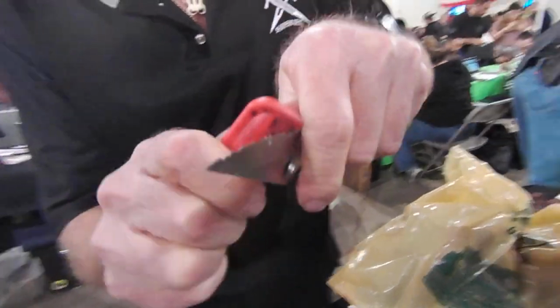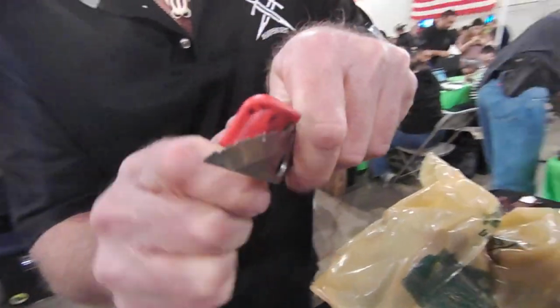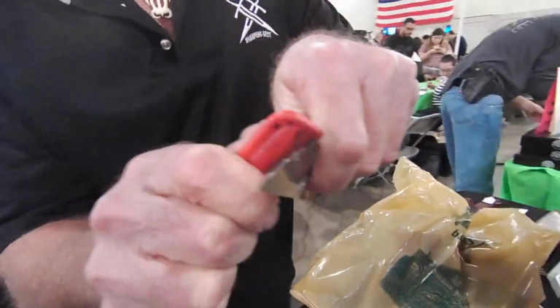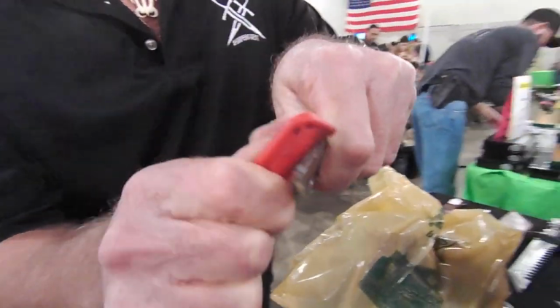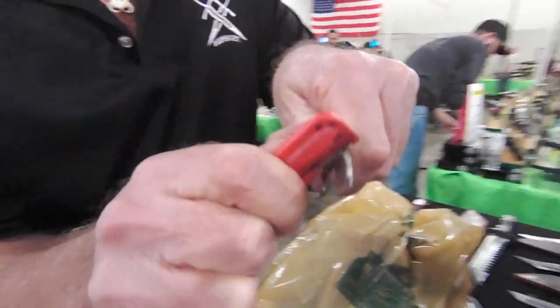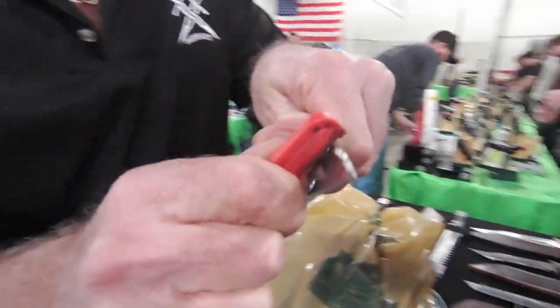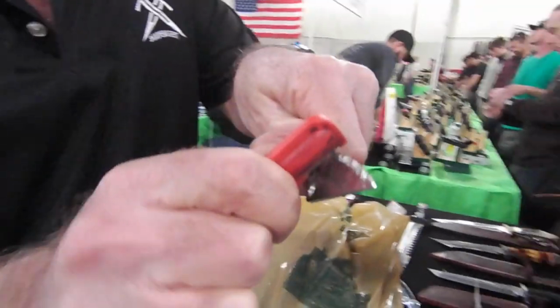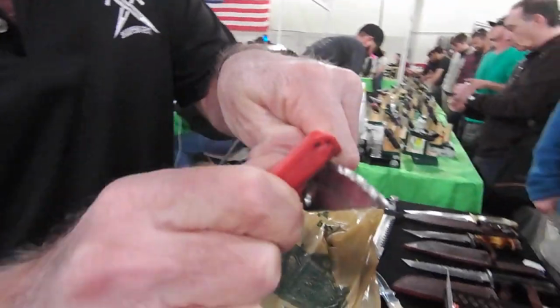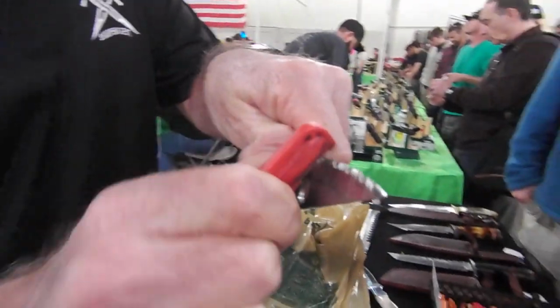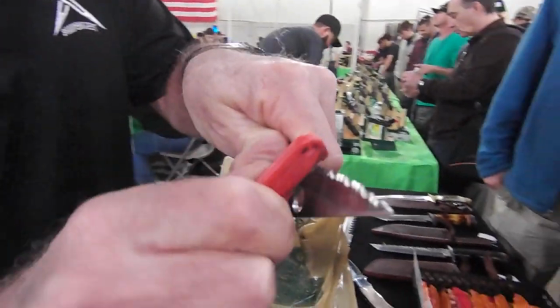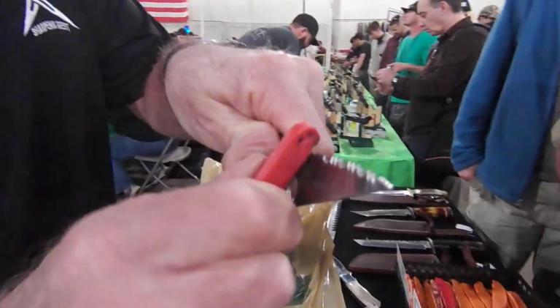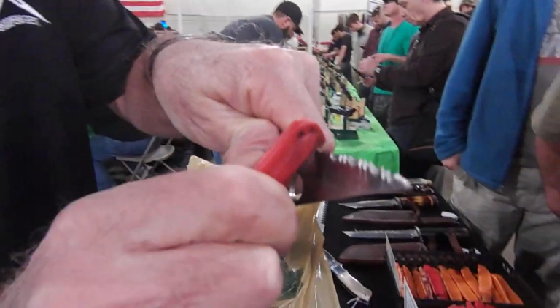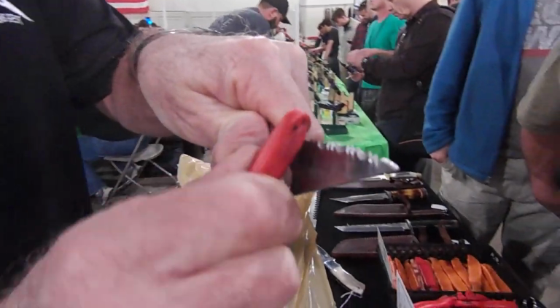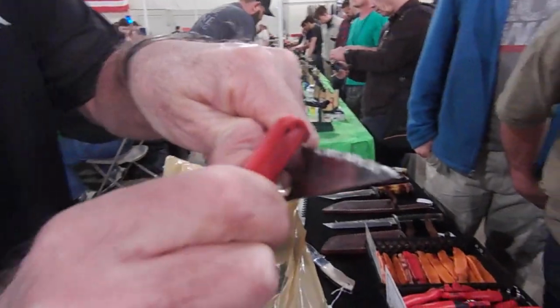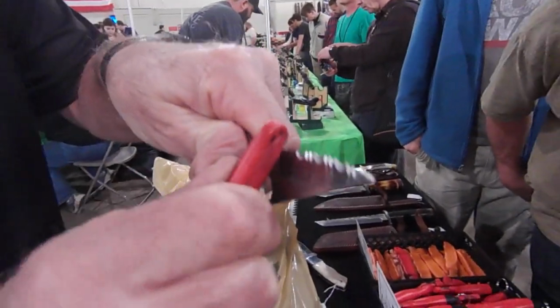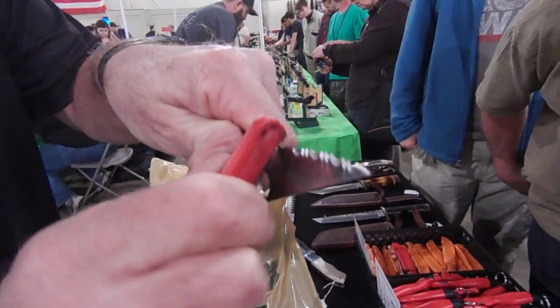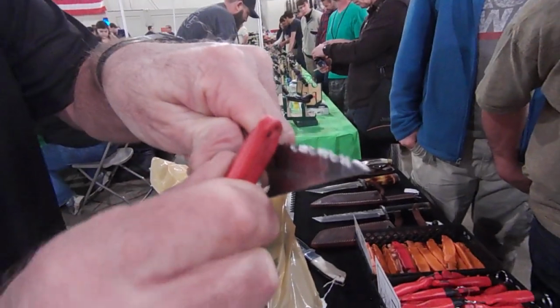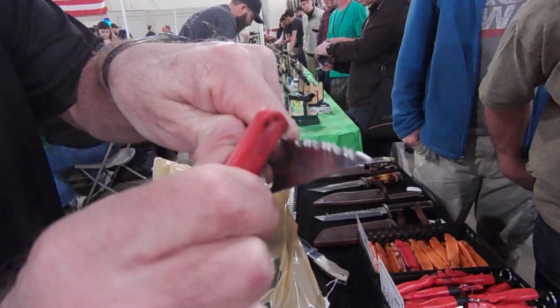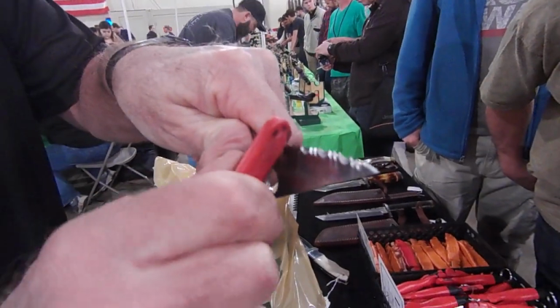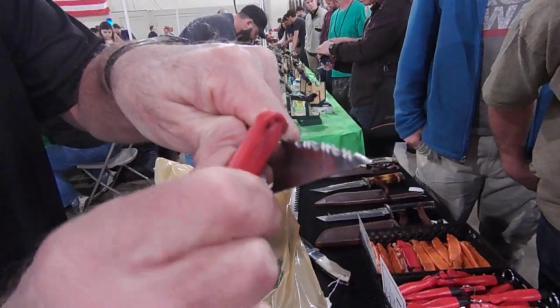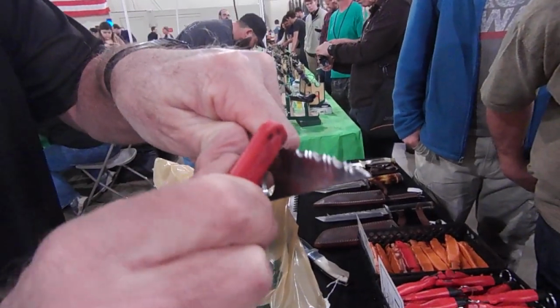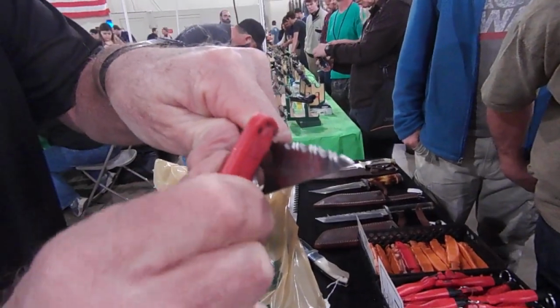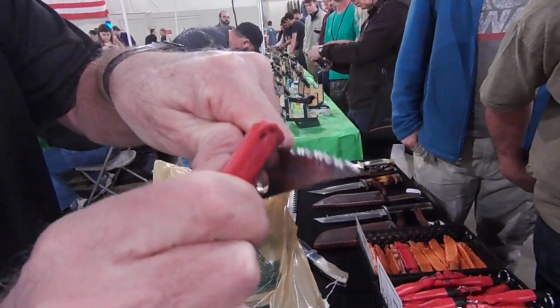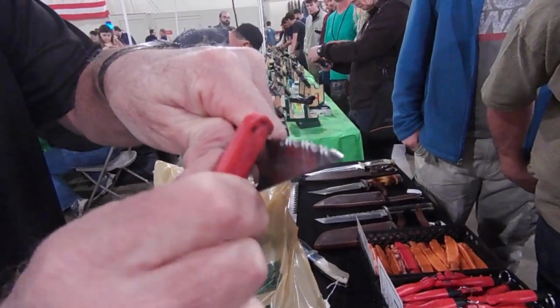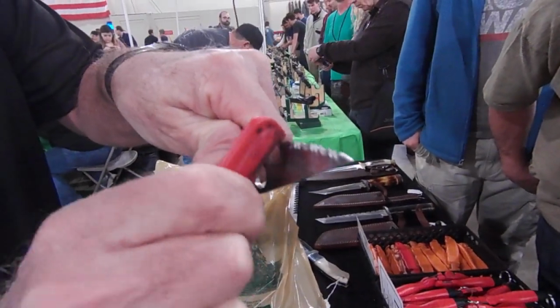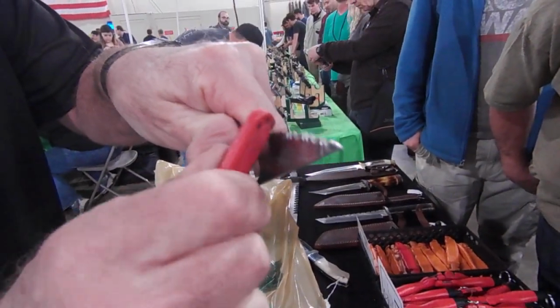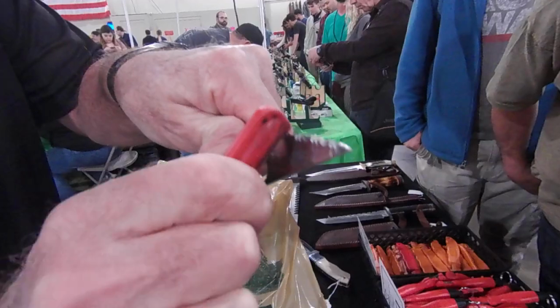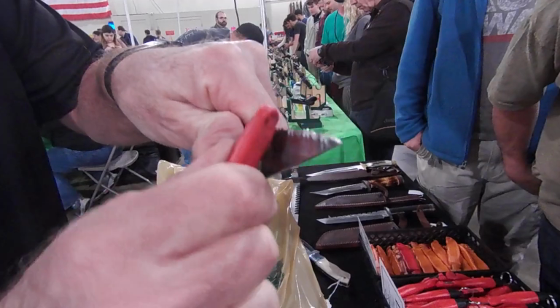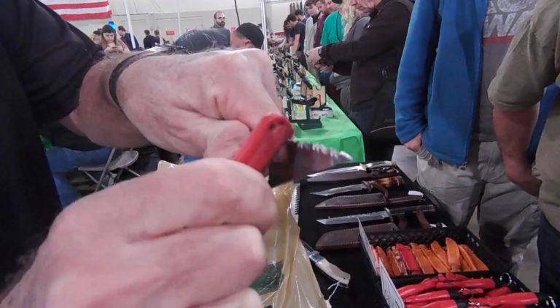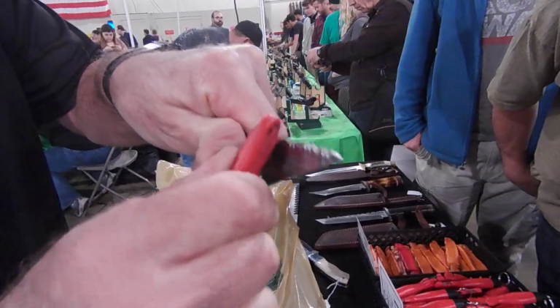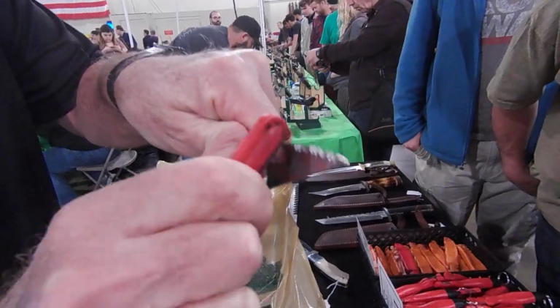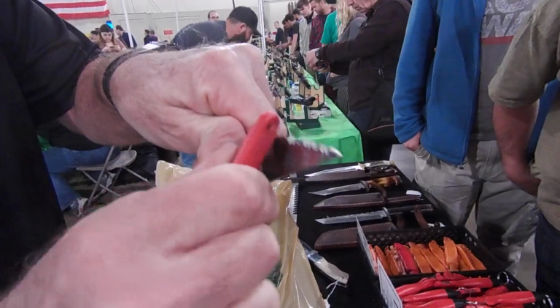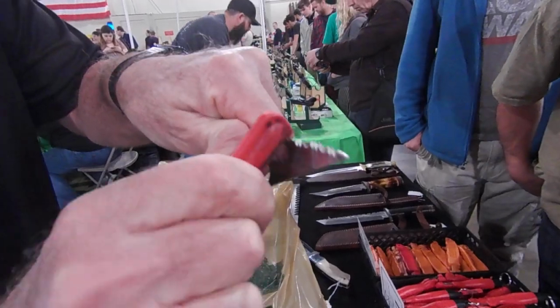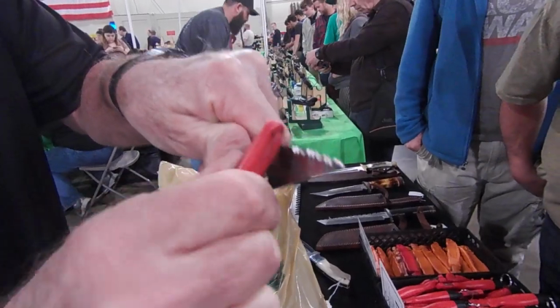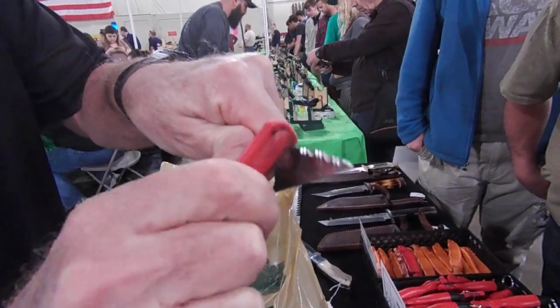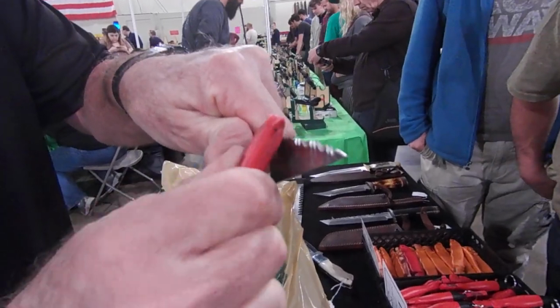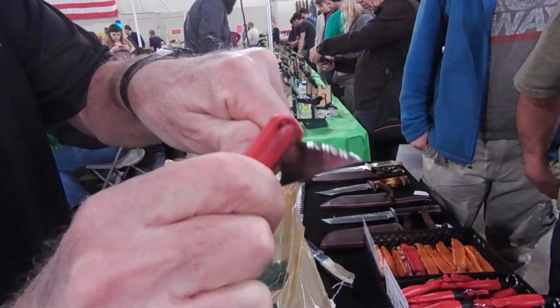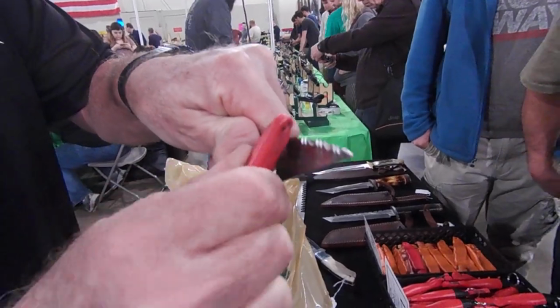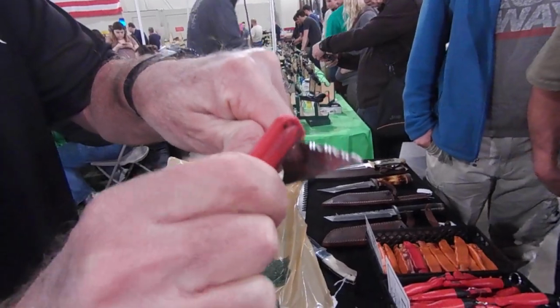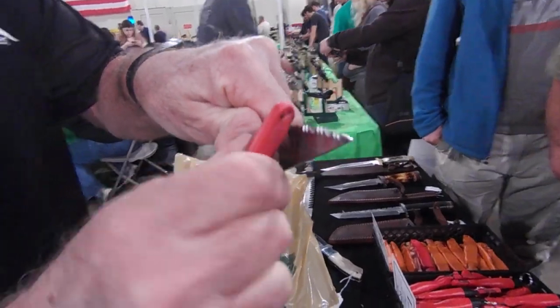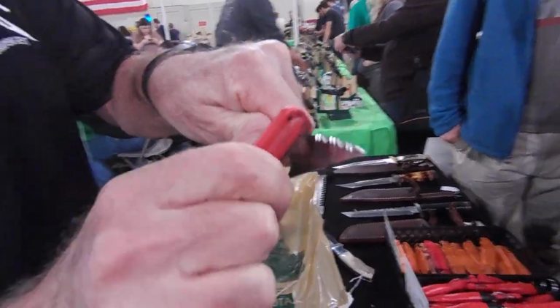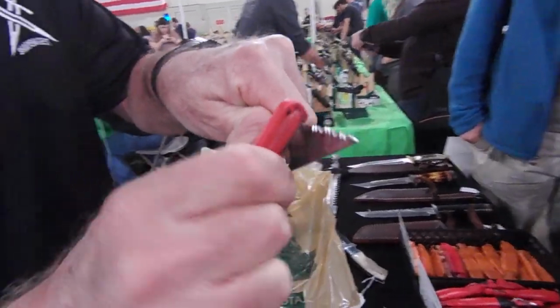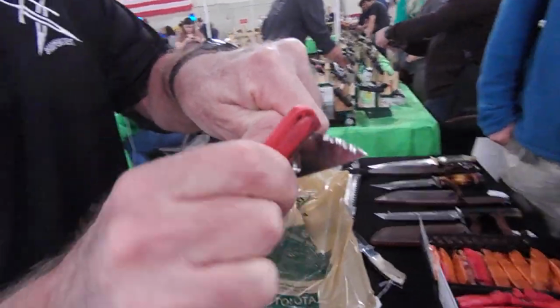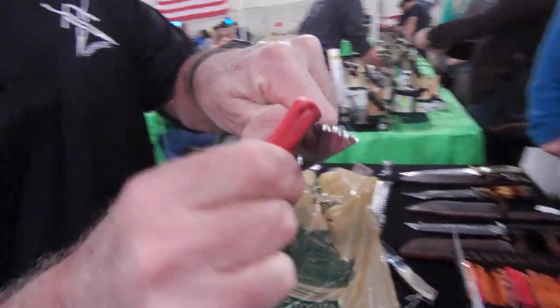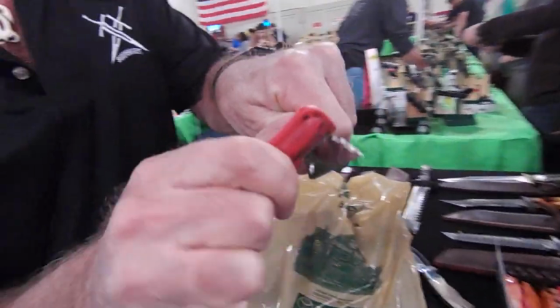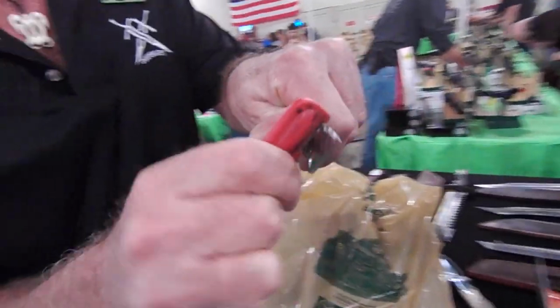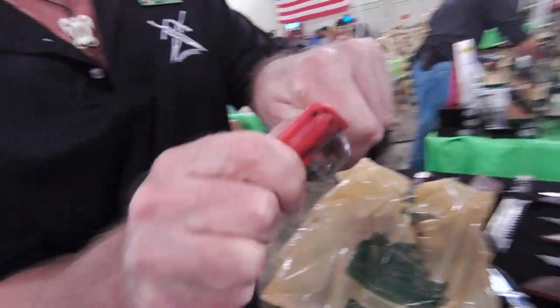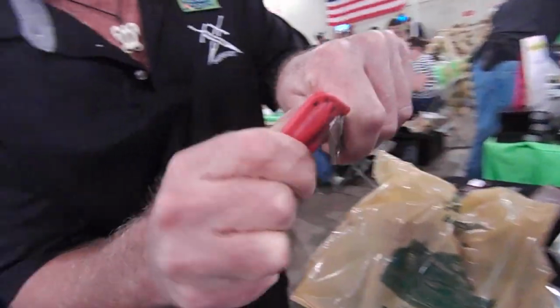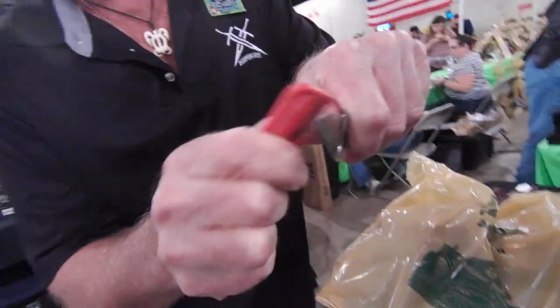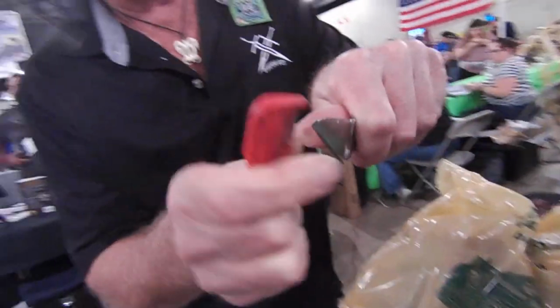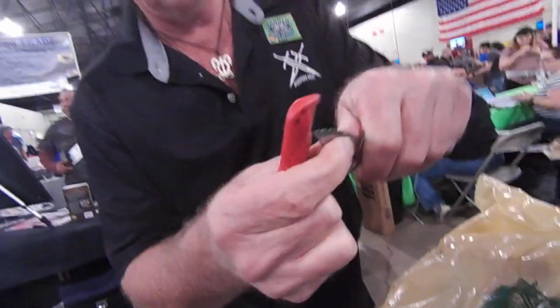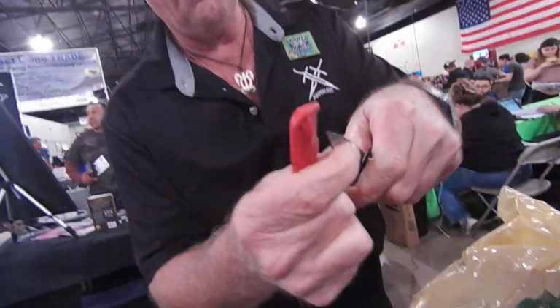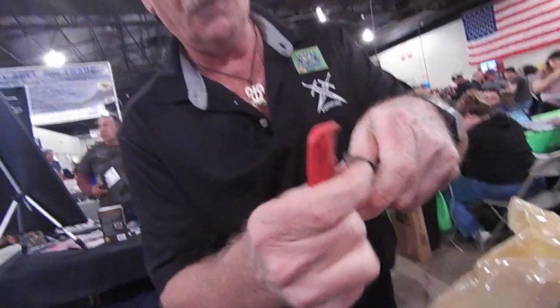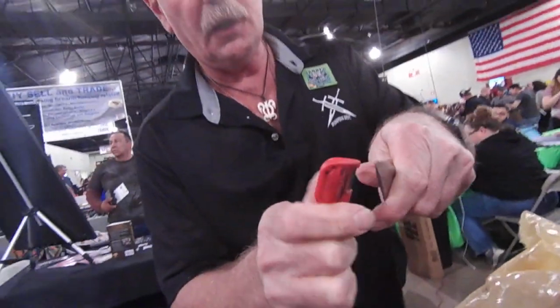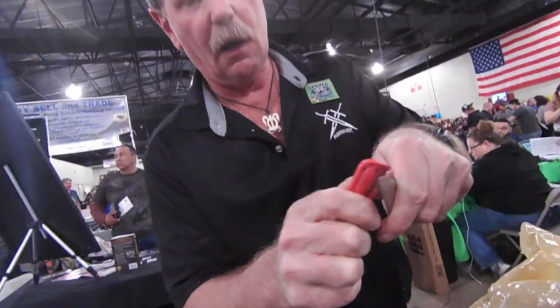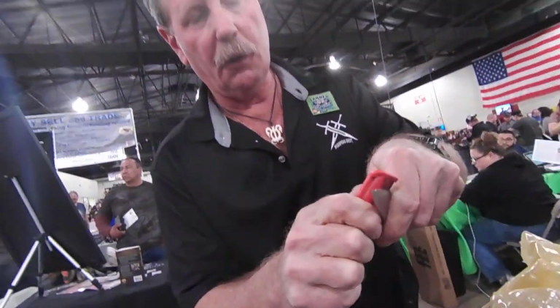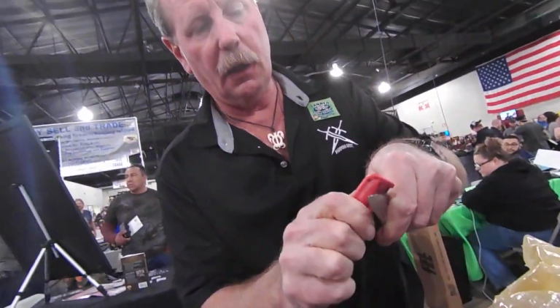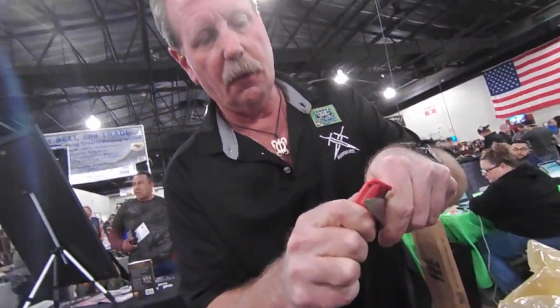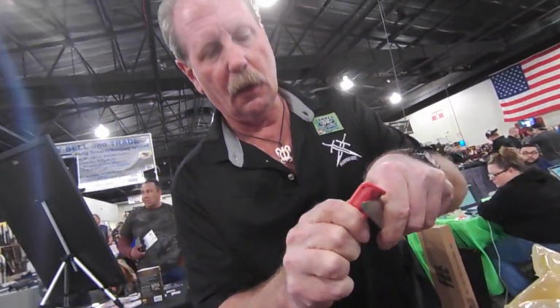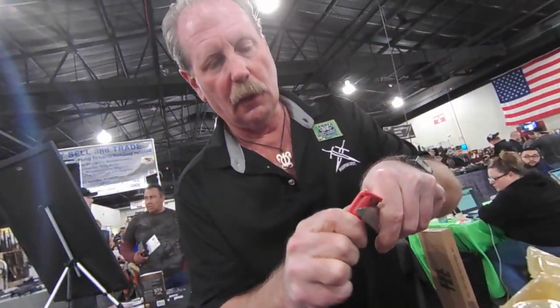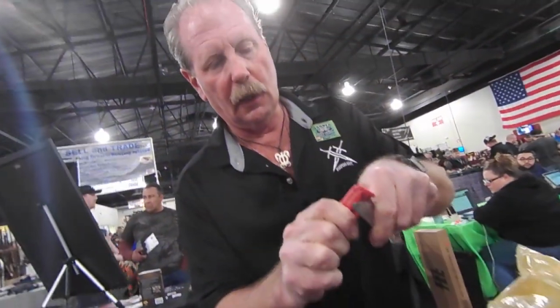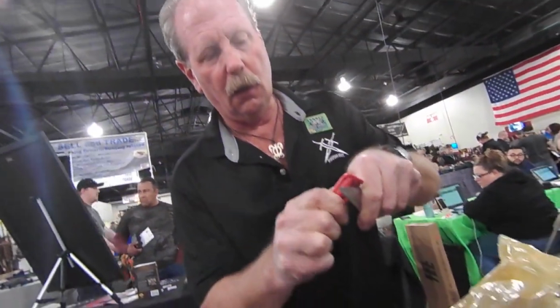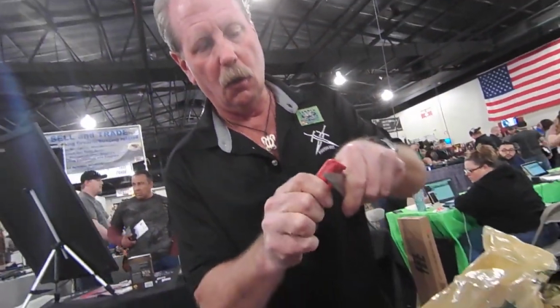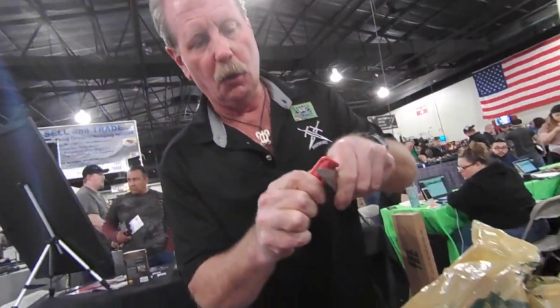Set it down left, scoop it right, set it down left, scoop it right. Every bit of that knife will be sharpened, even down in the little holes.